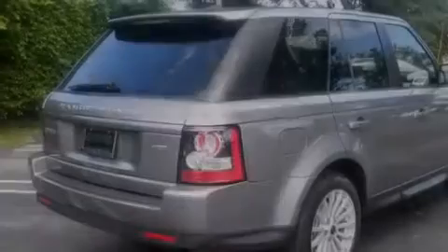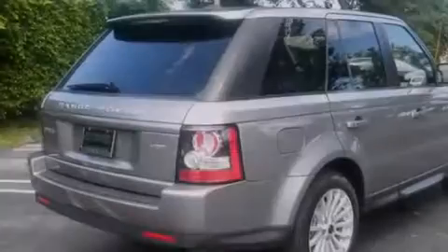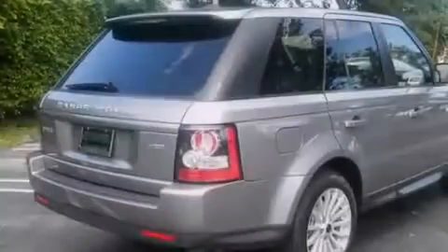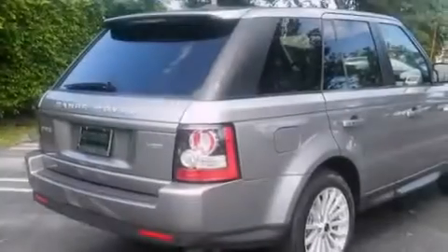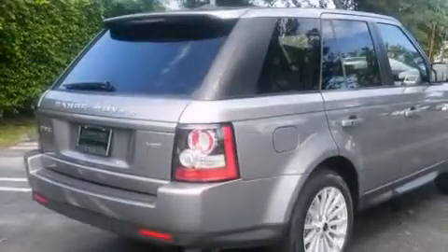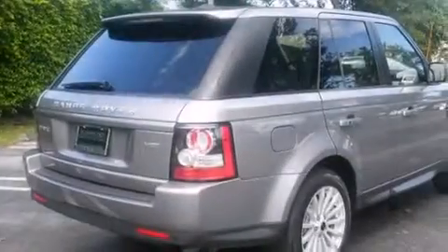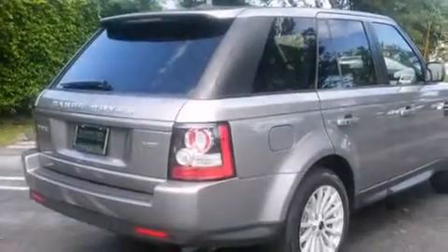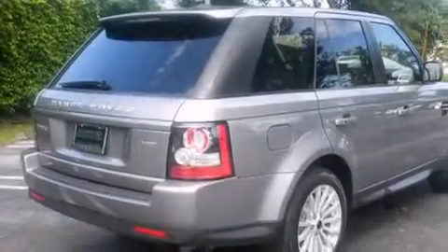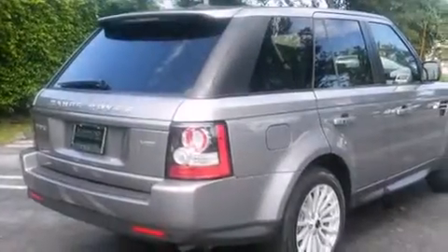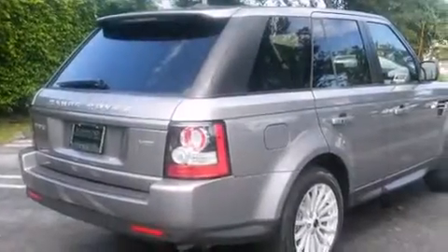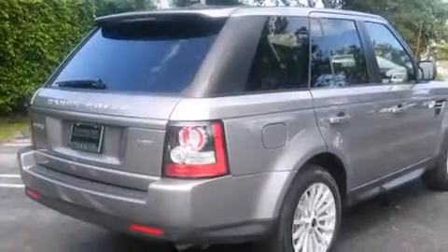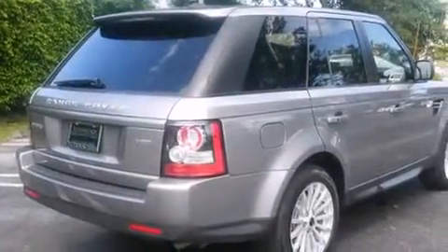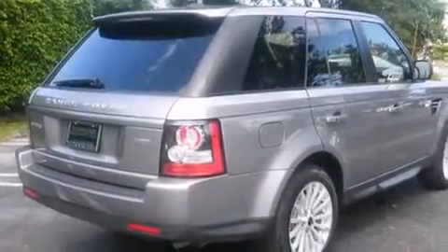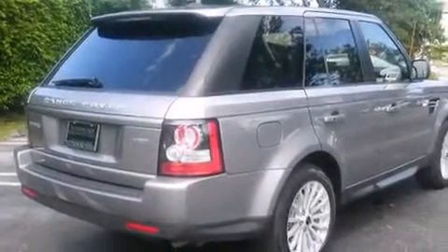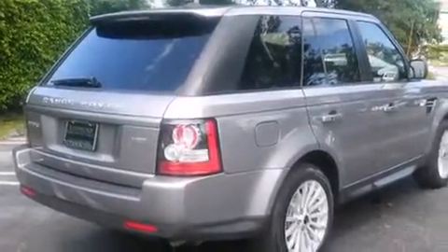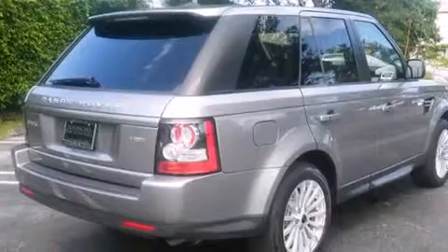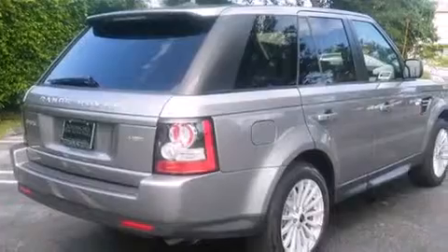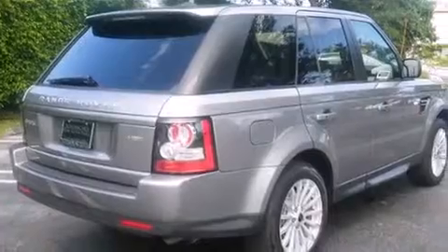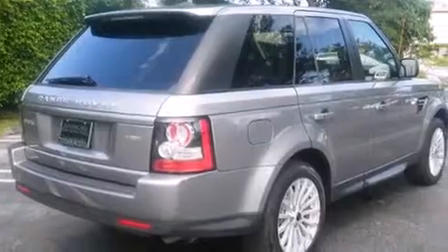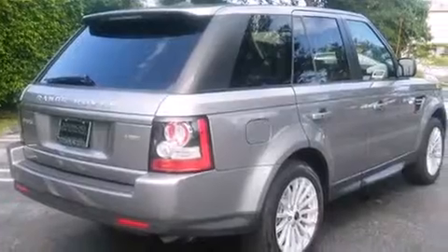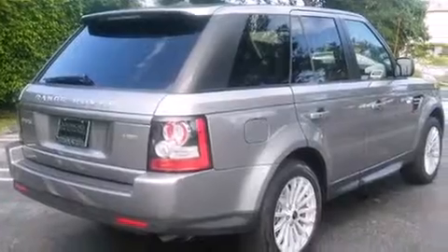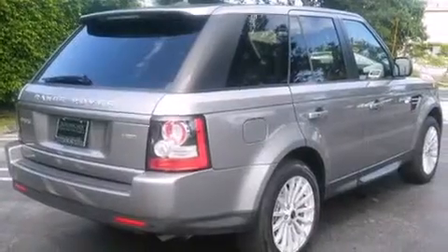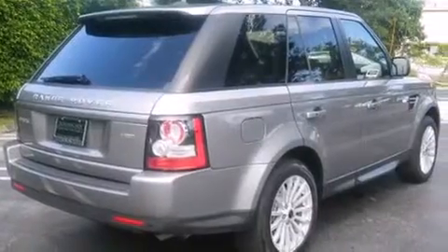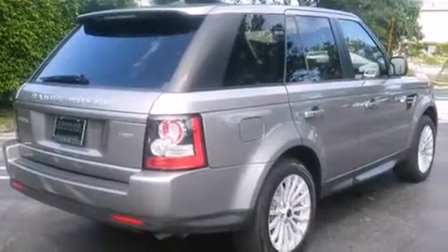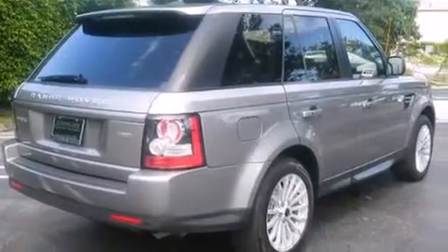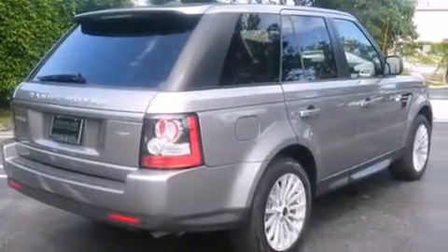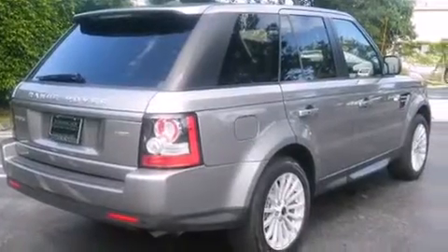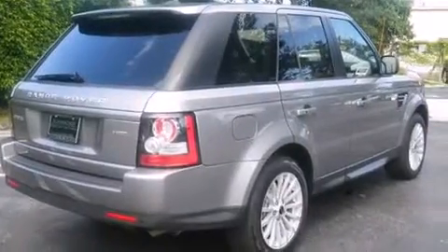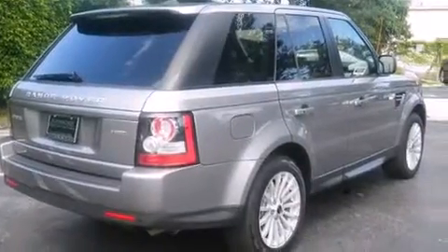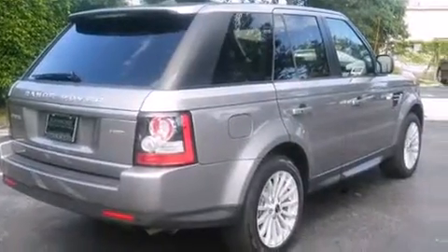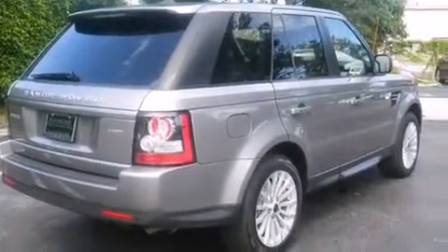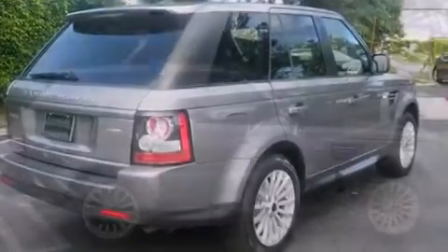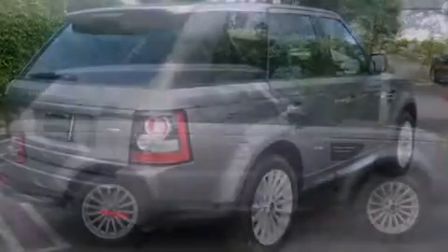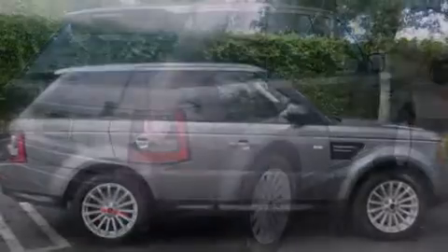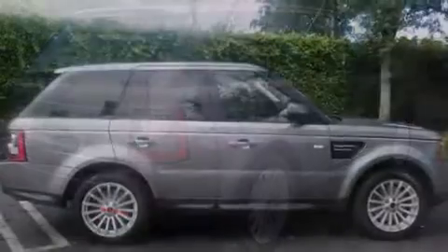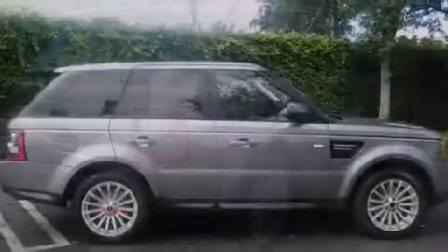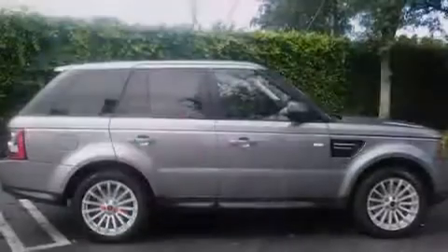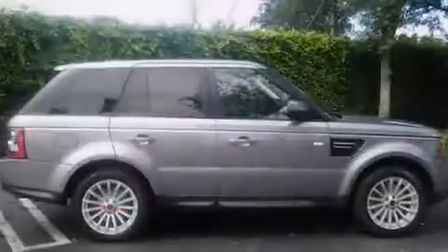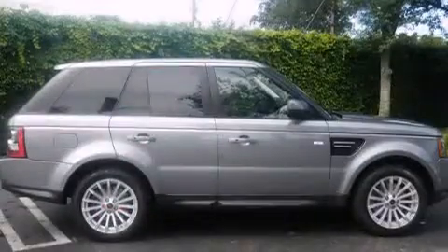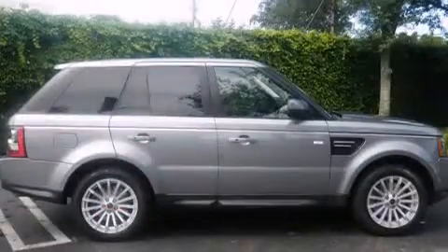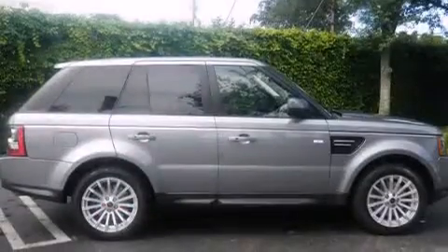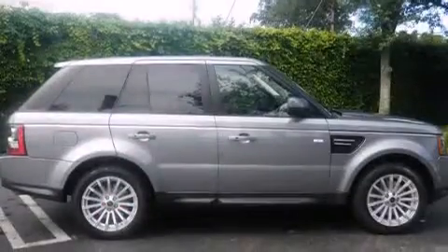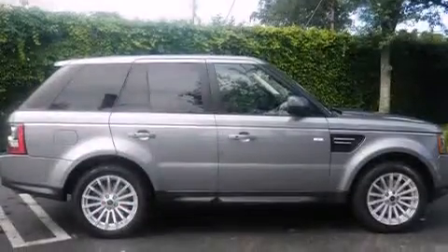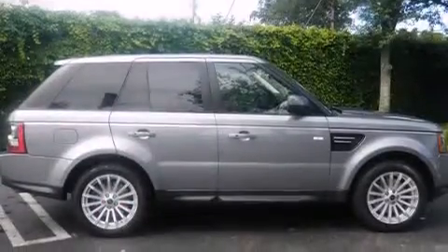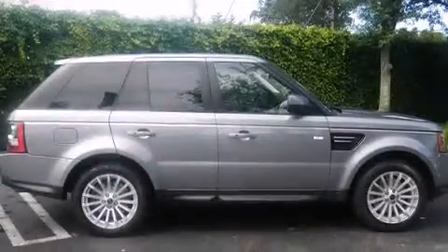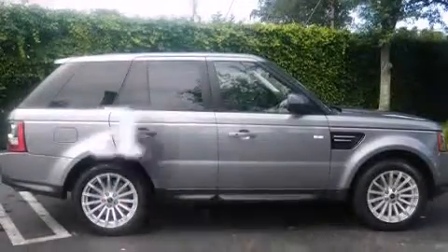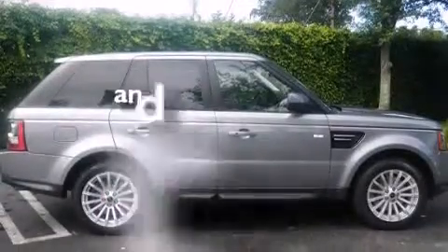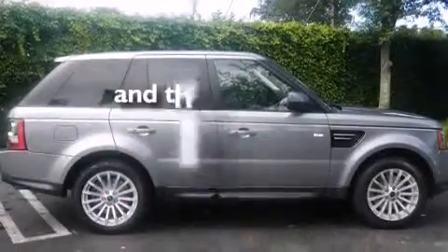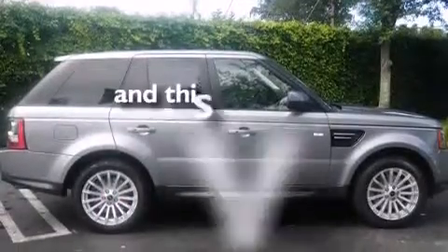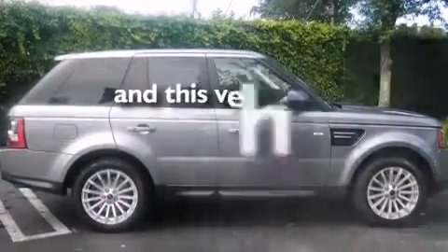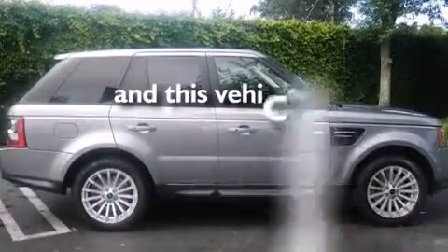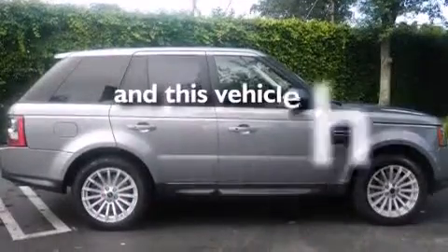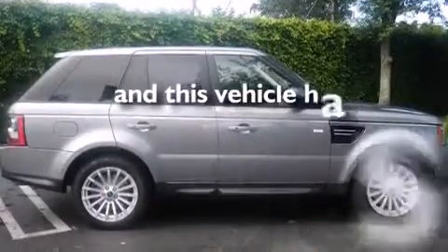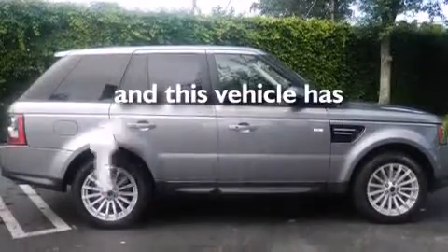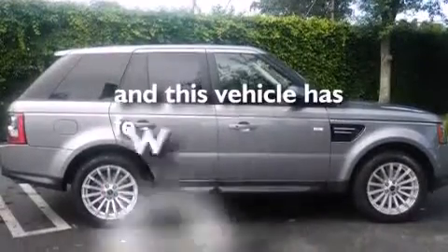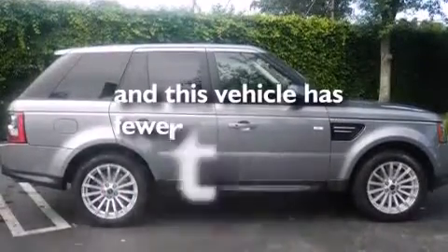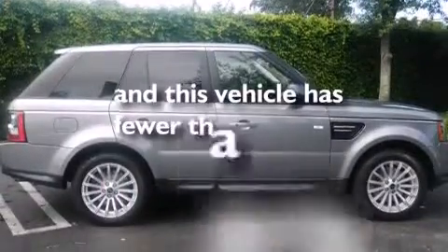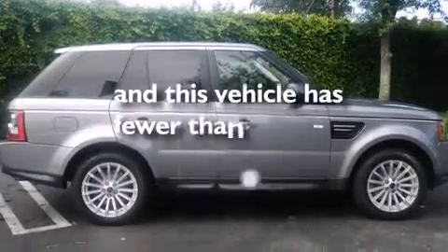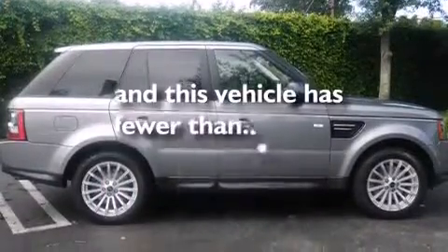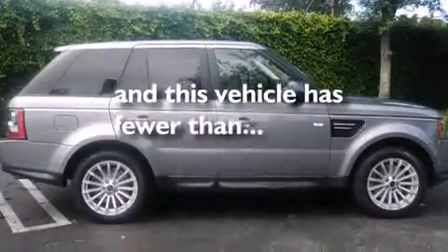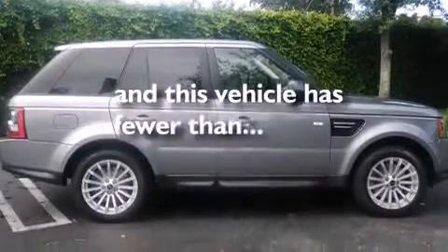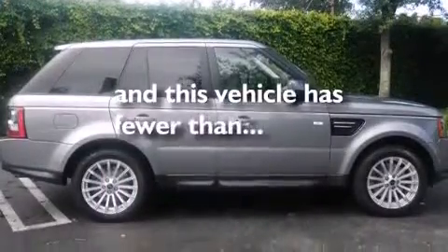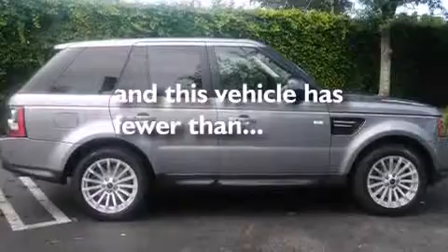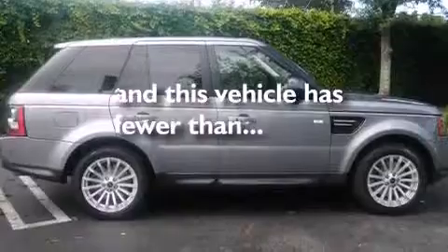Air conditioning with automatic climate control, a power rear liftgate, and this vehicle has less than 19,000 miles.